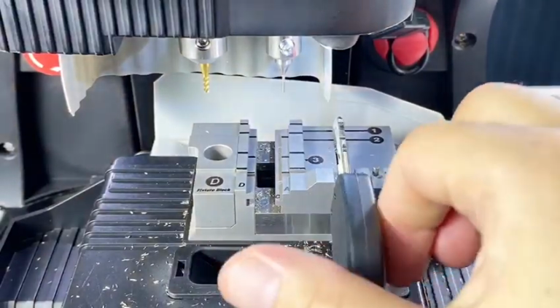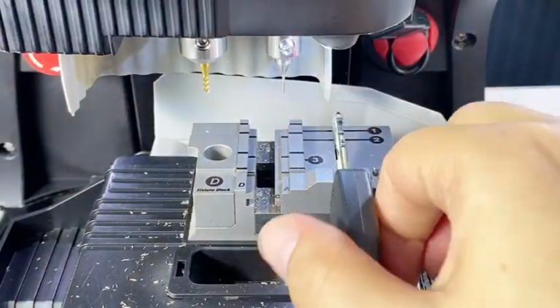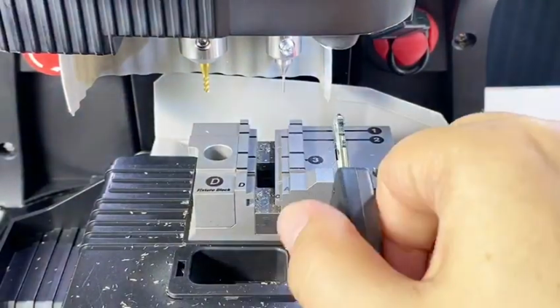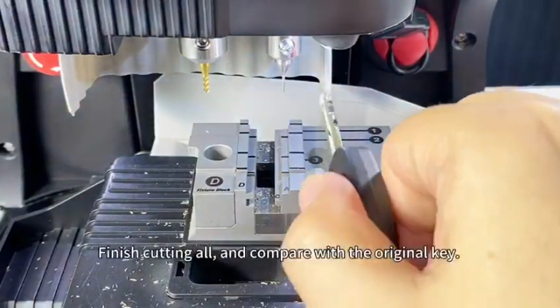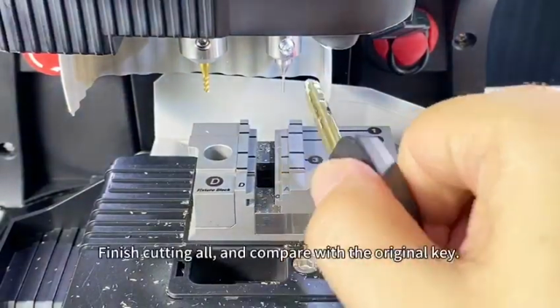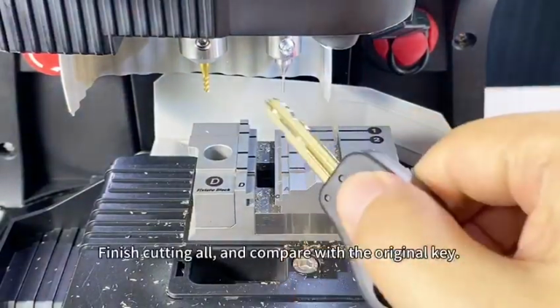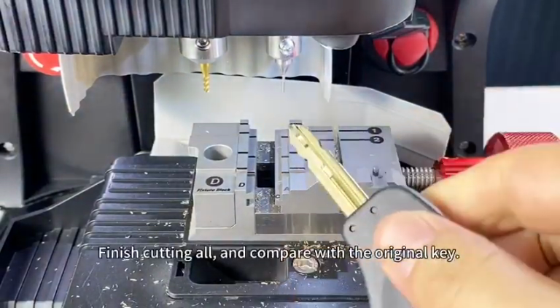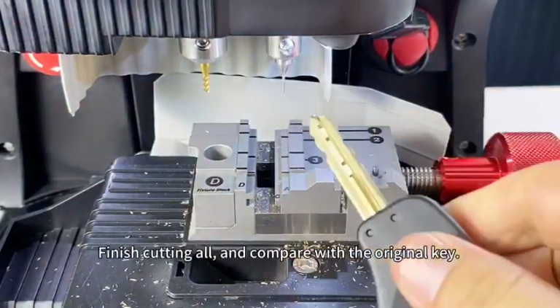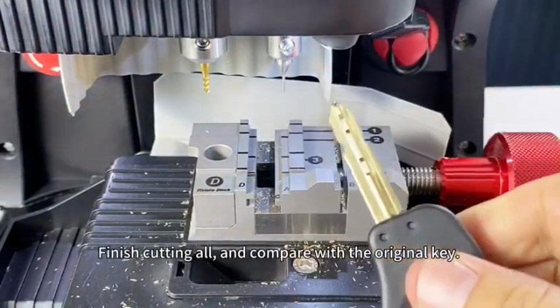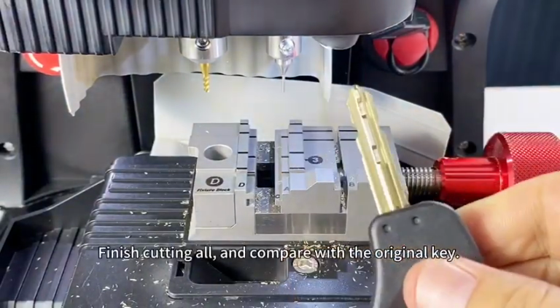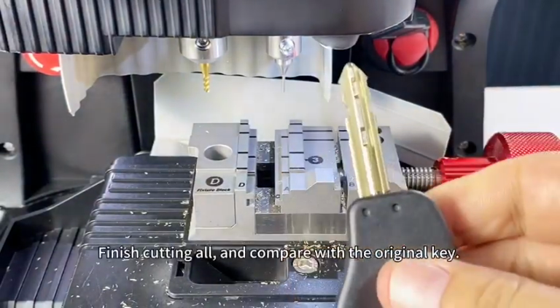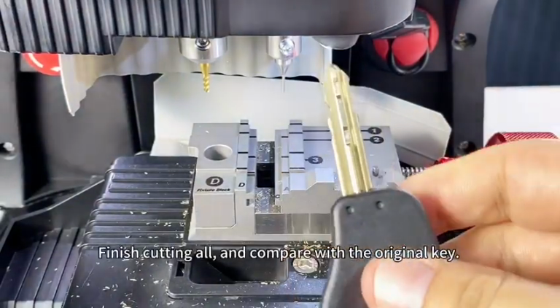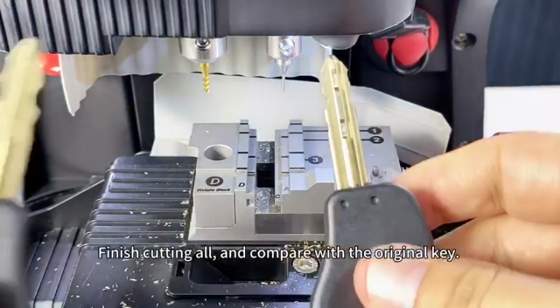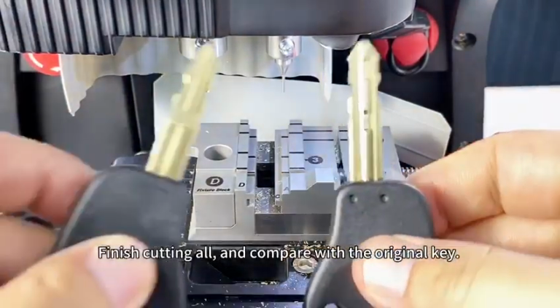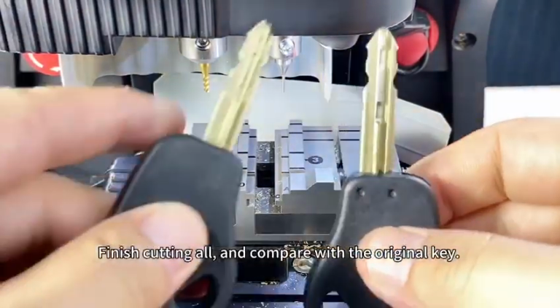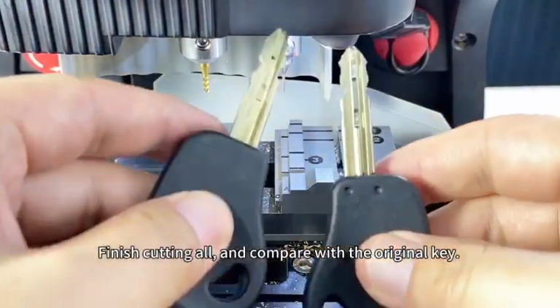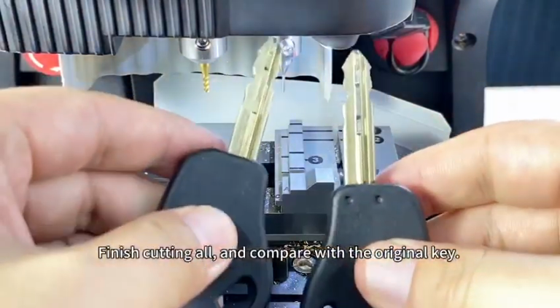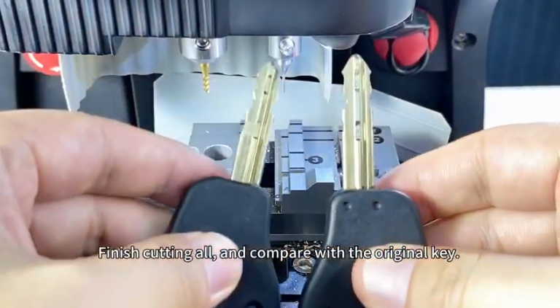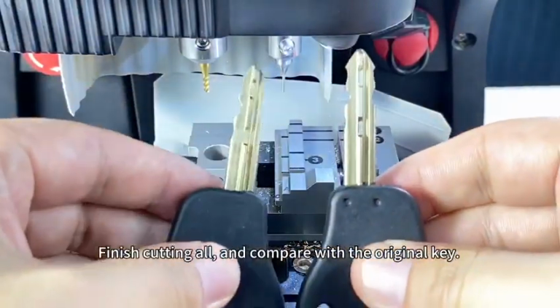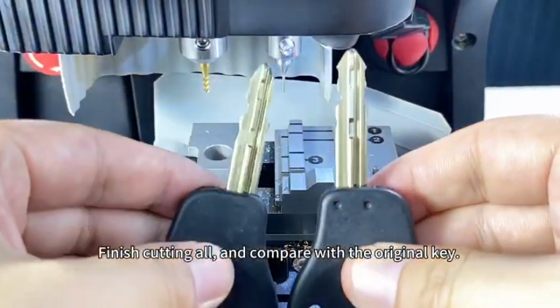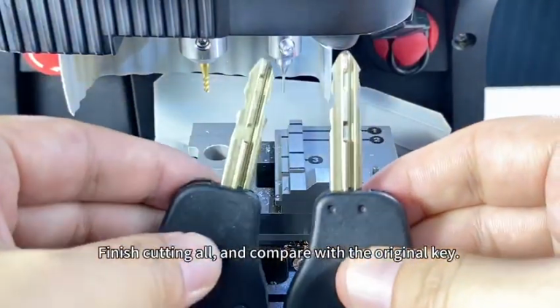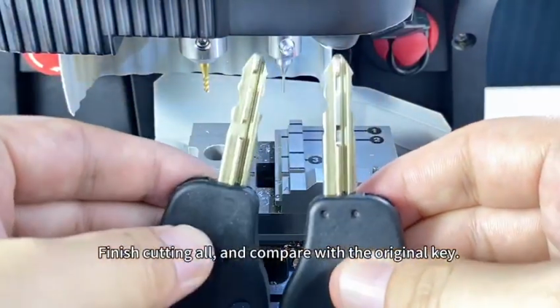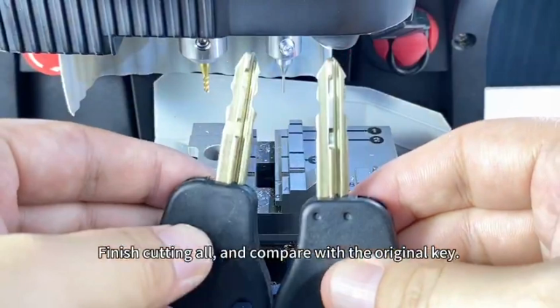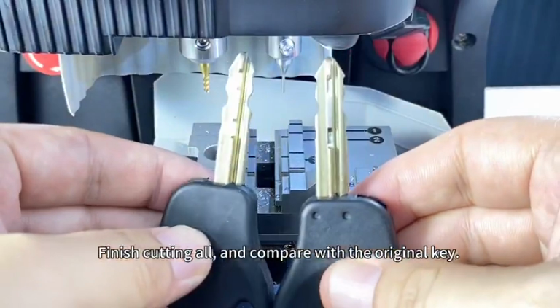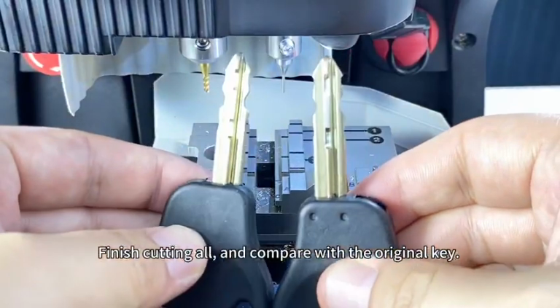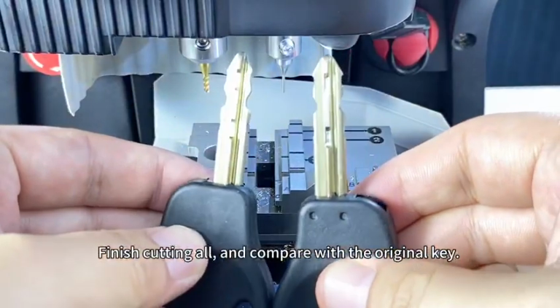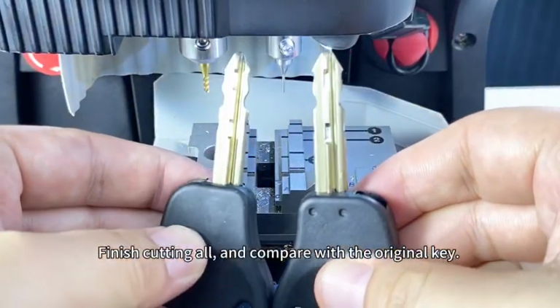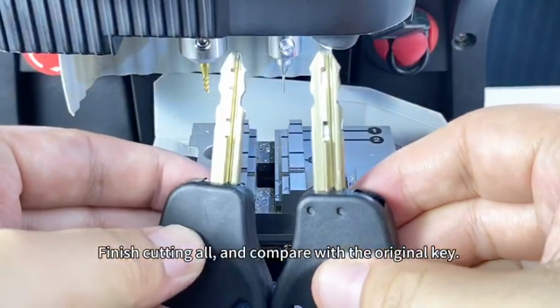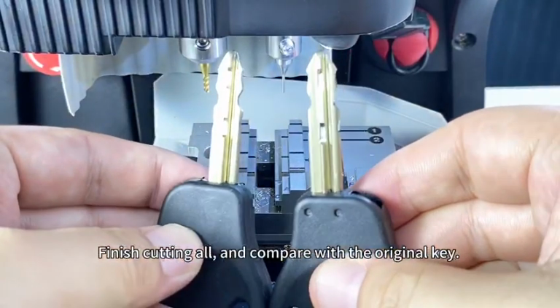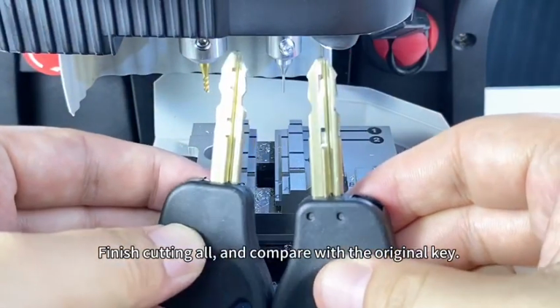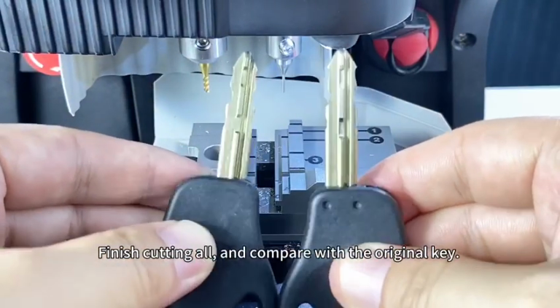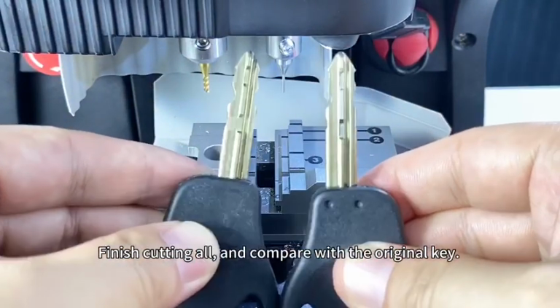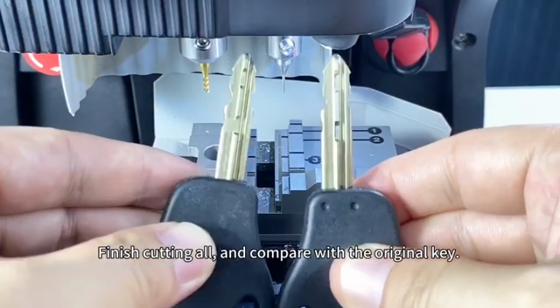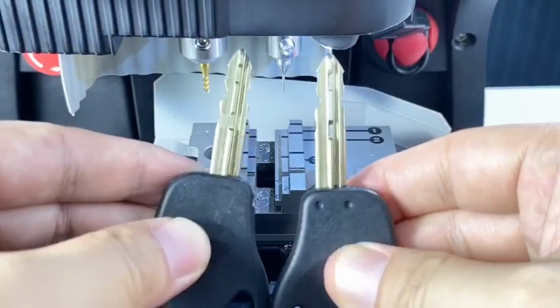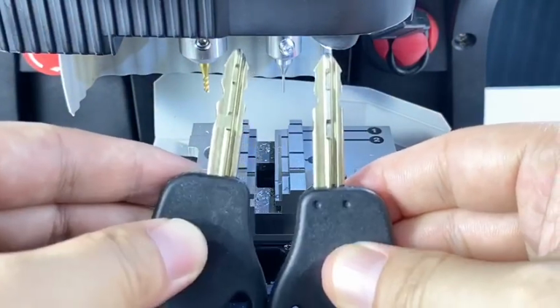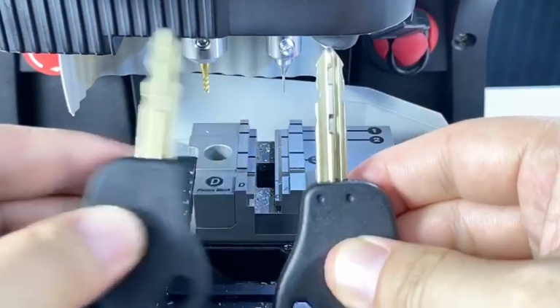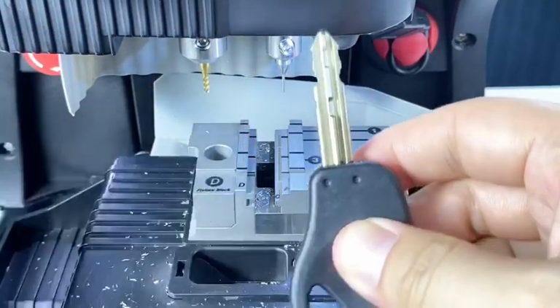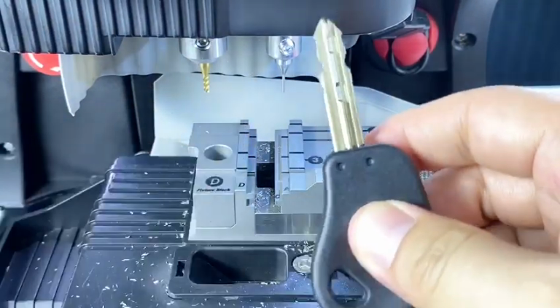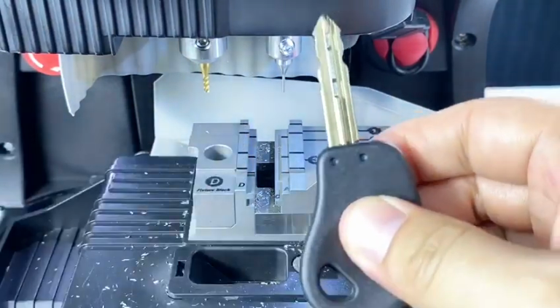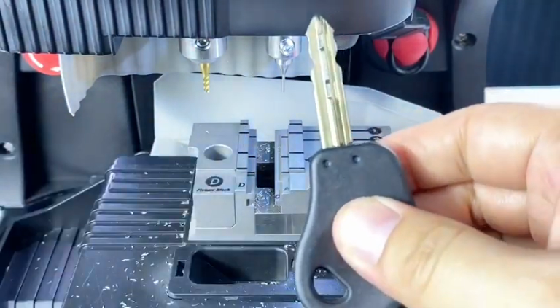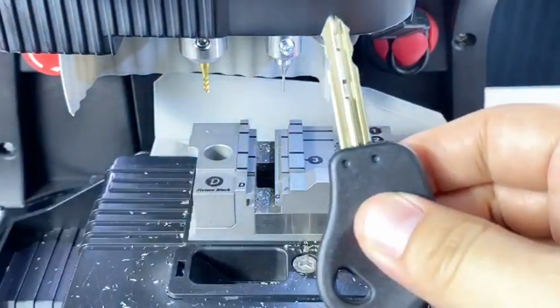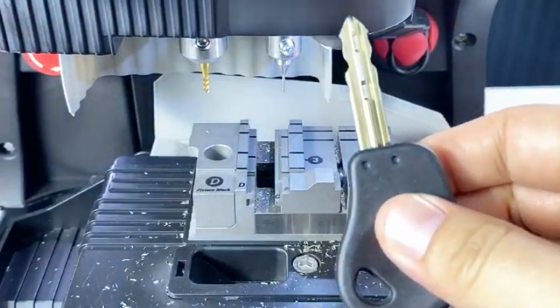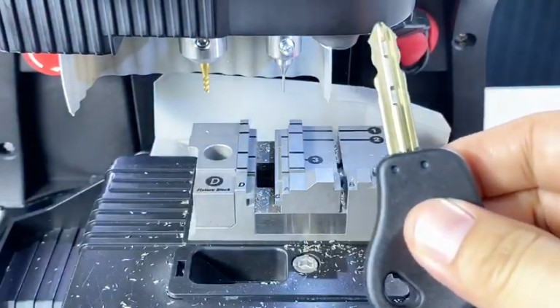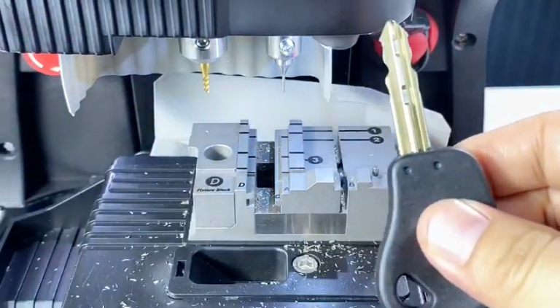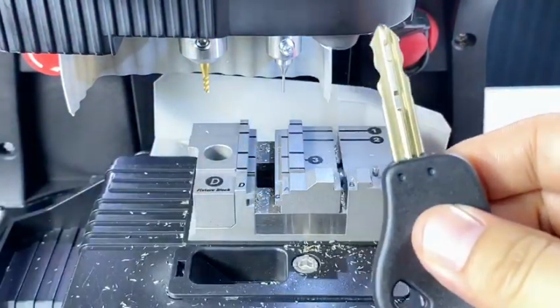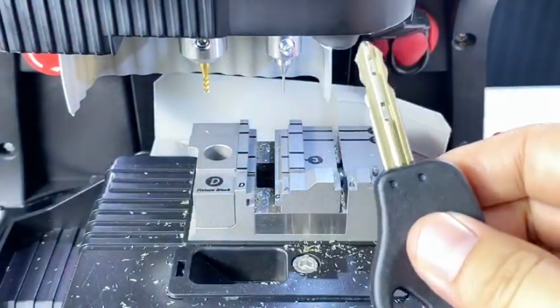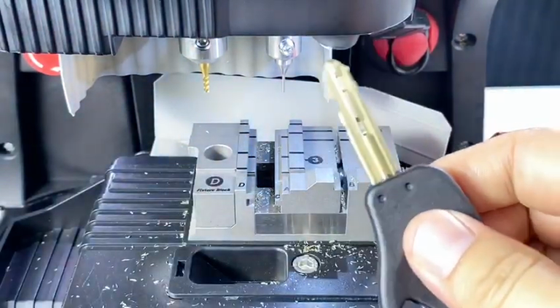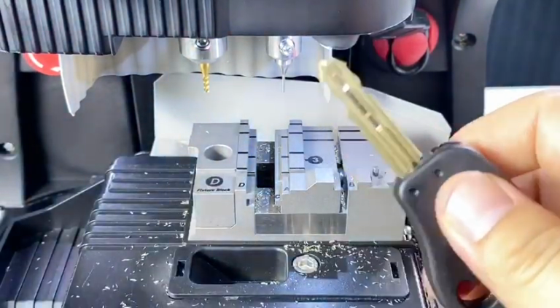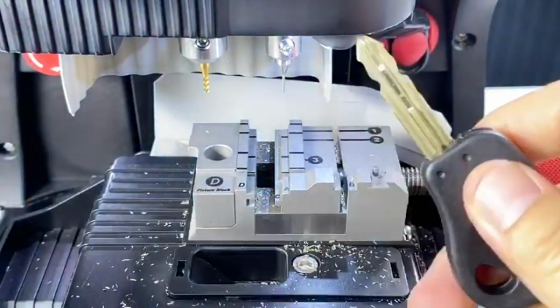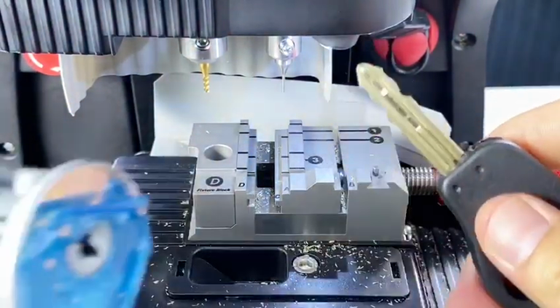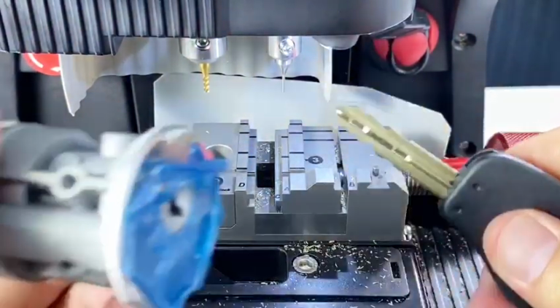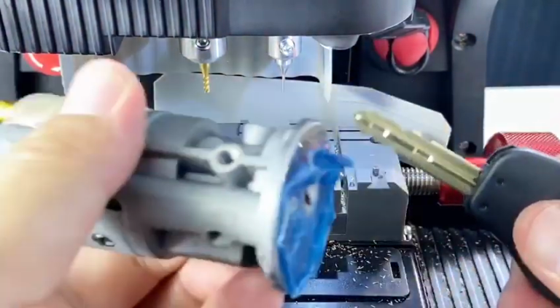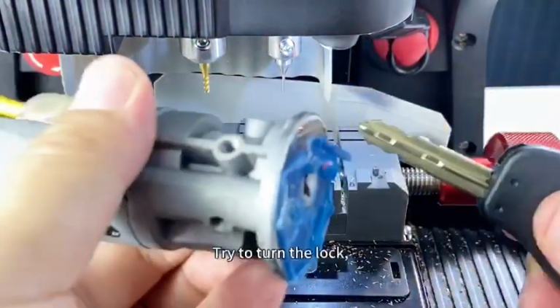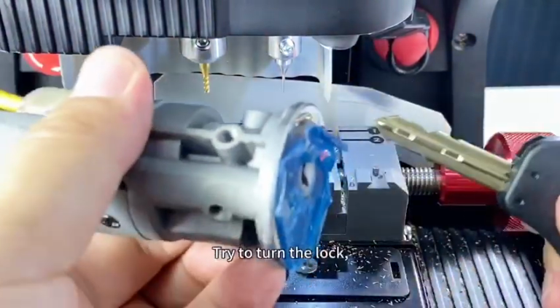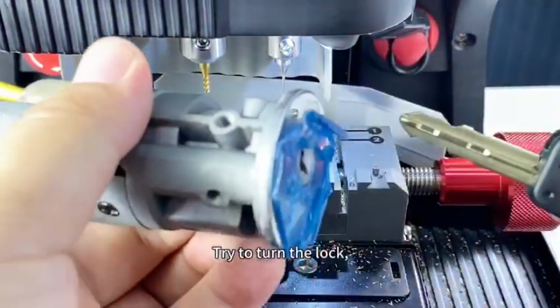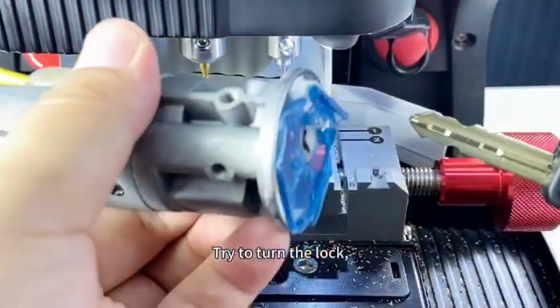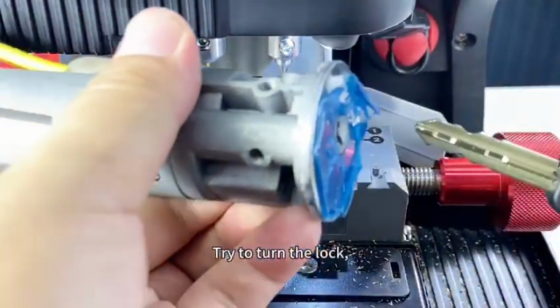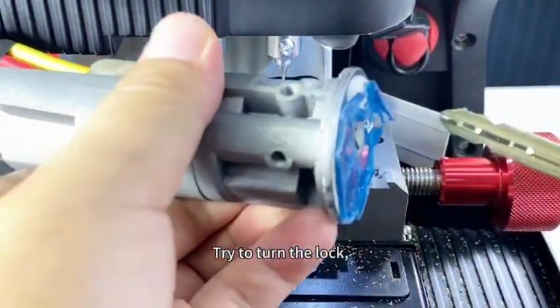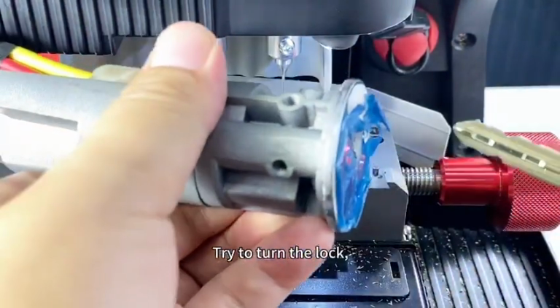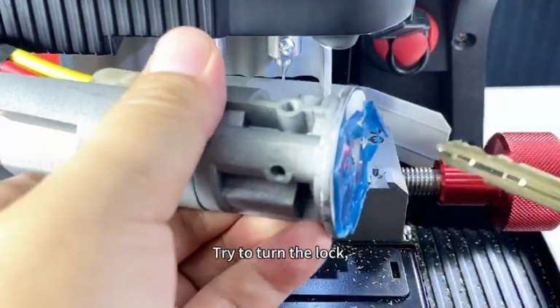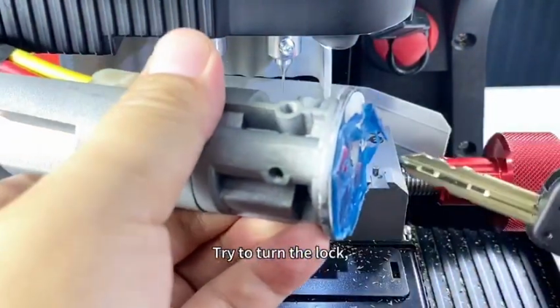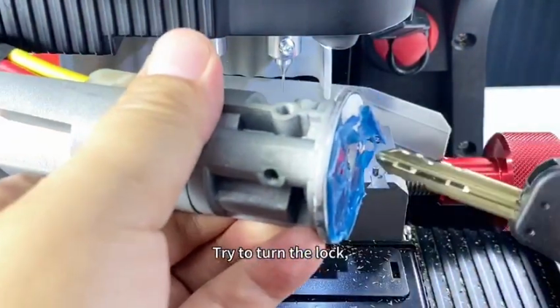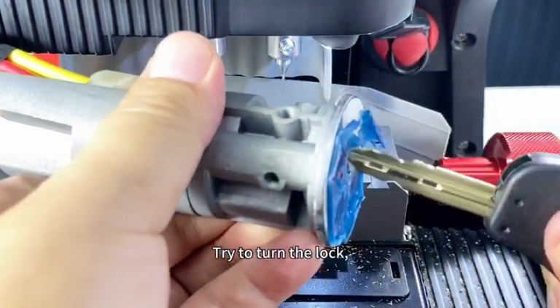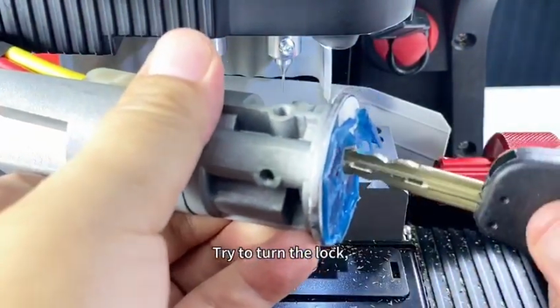Finish cutting all sides, and compare with the original key, then try to turn the lock.